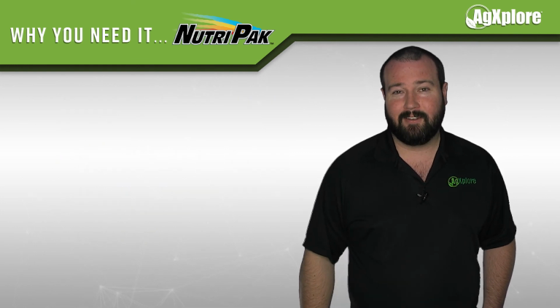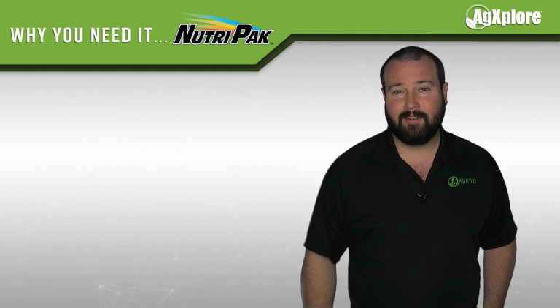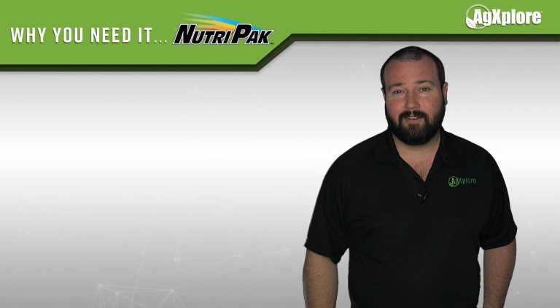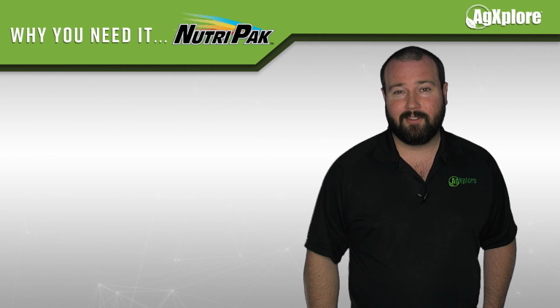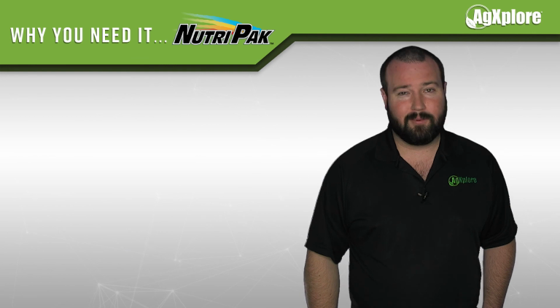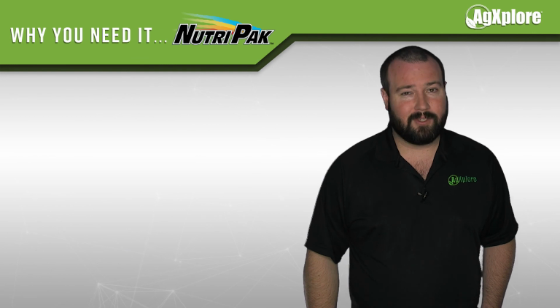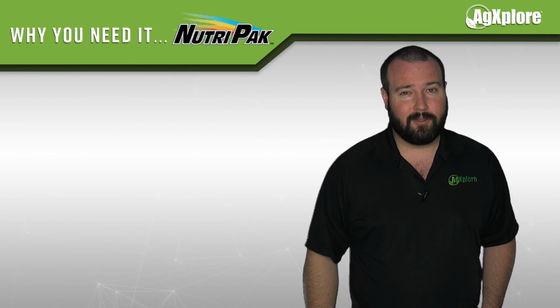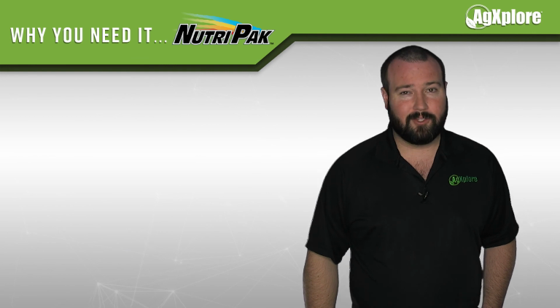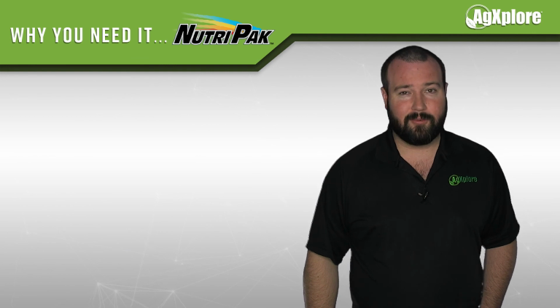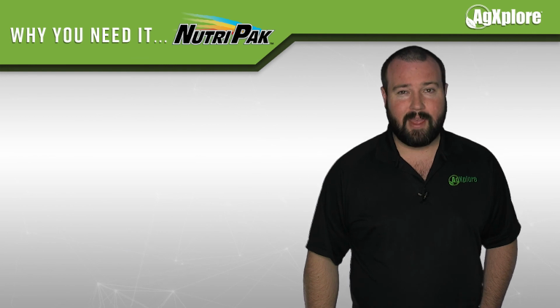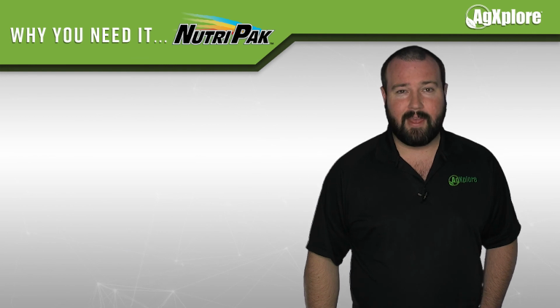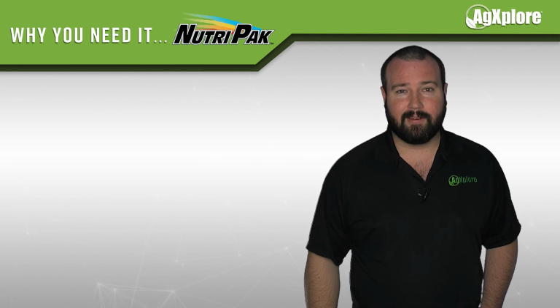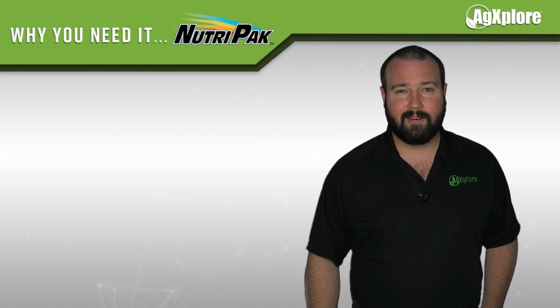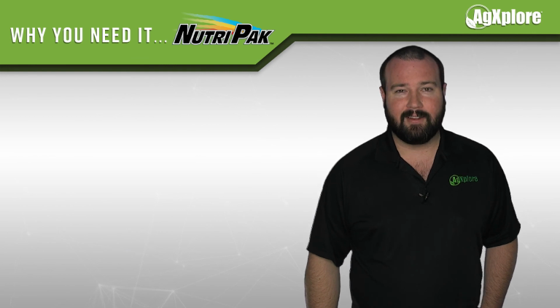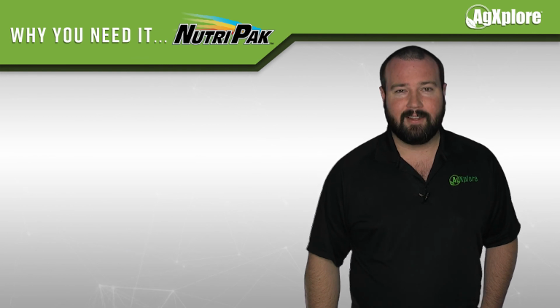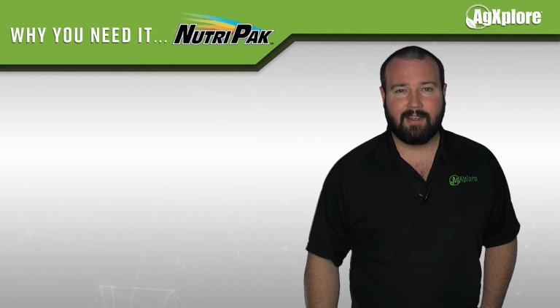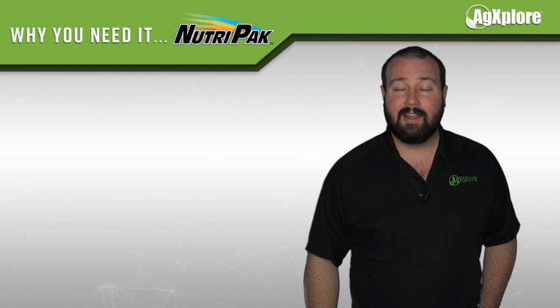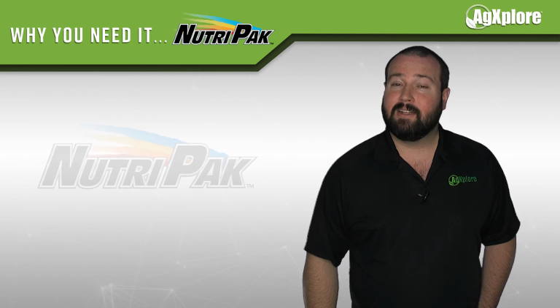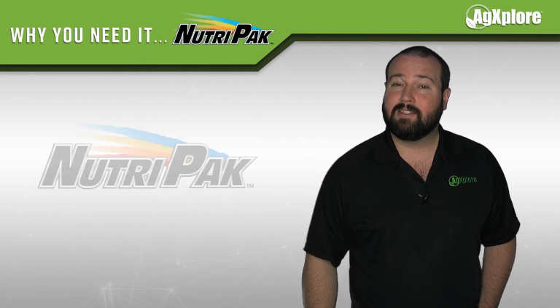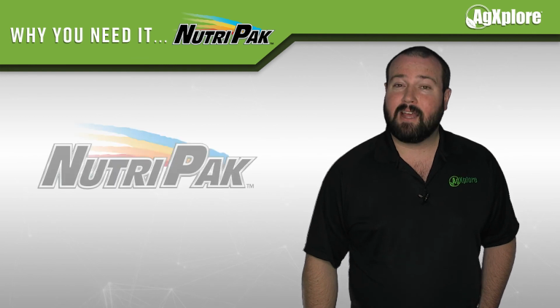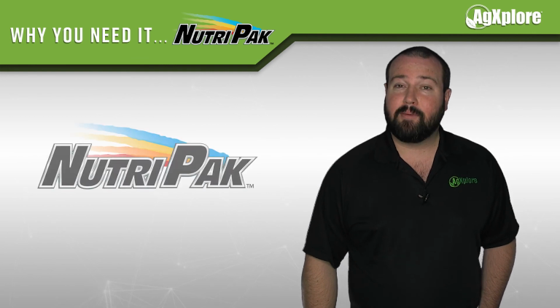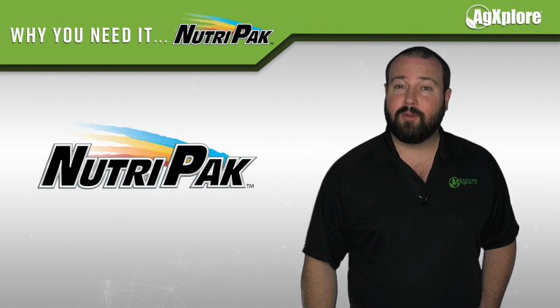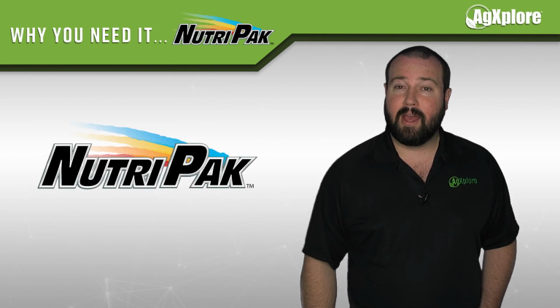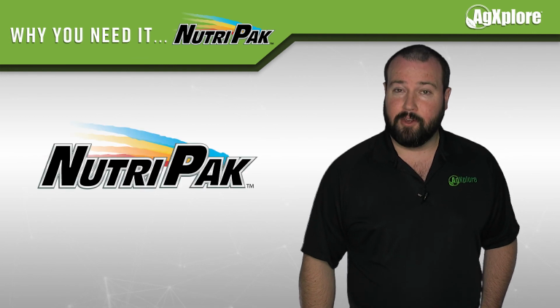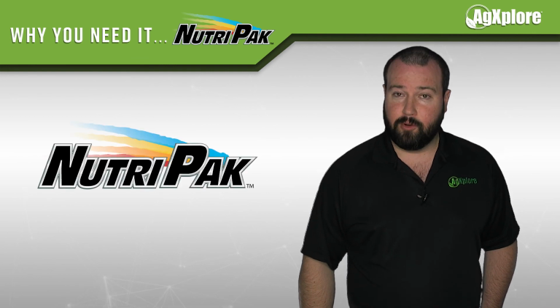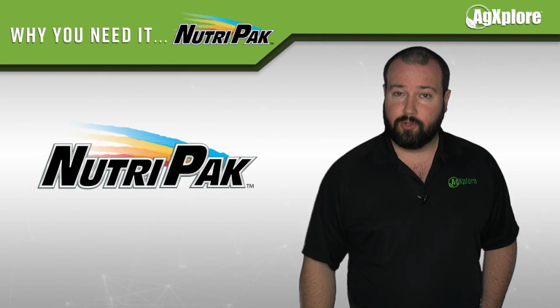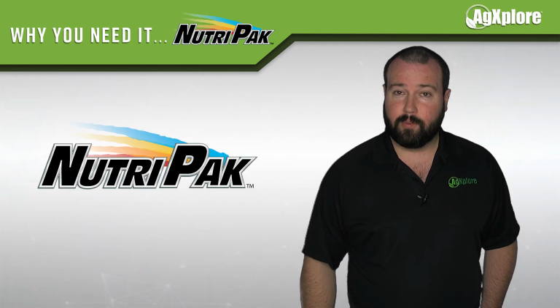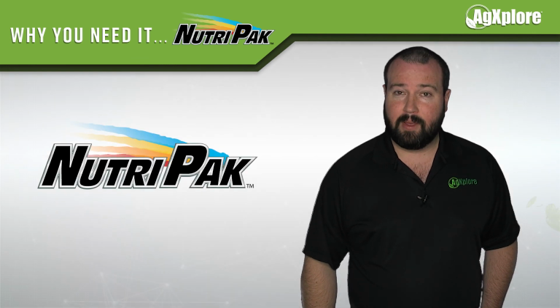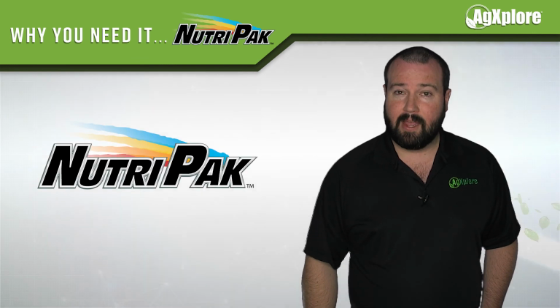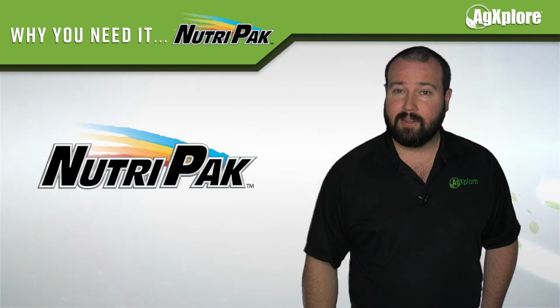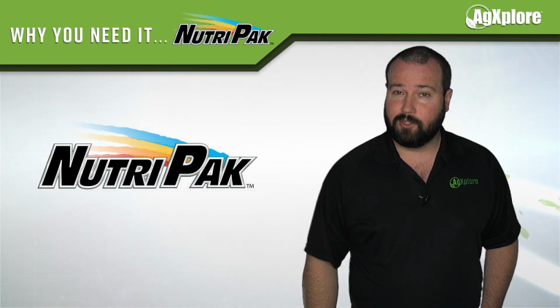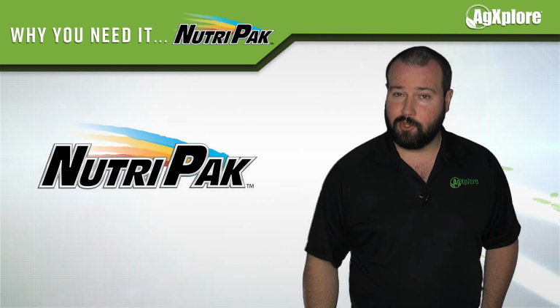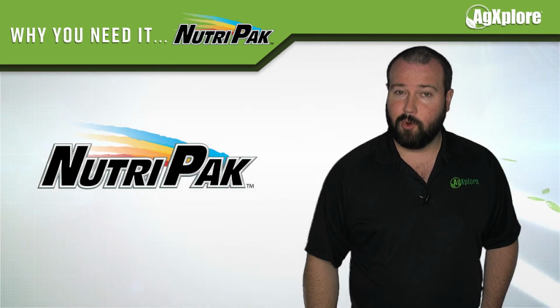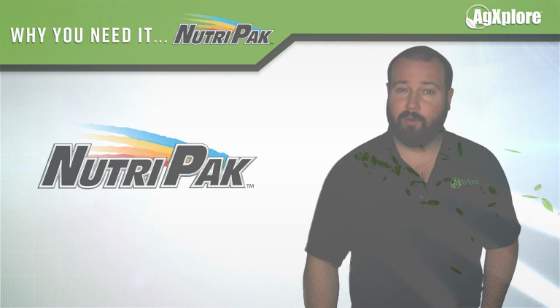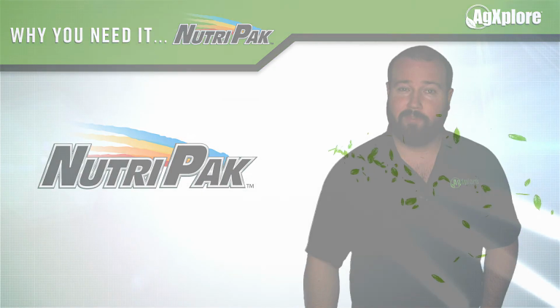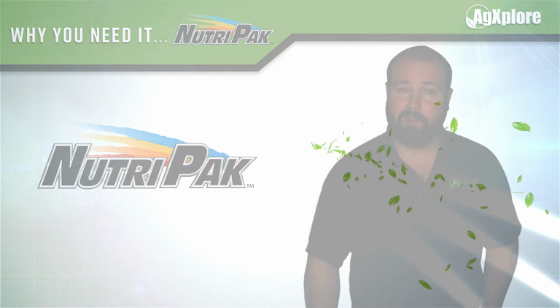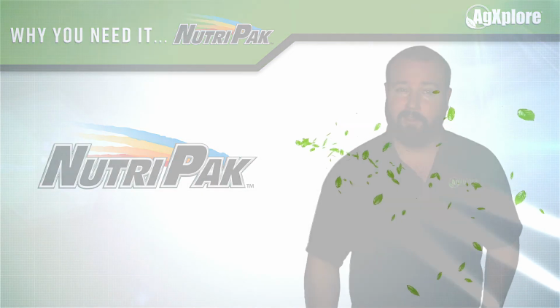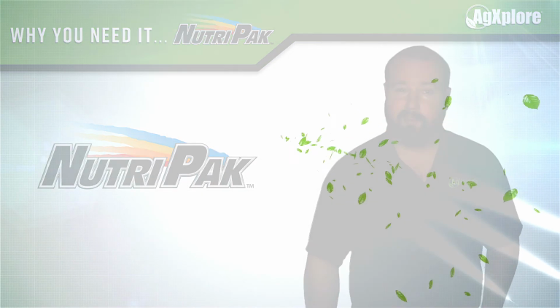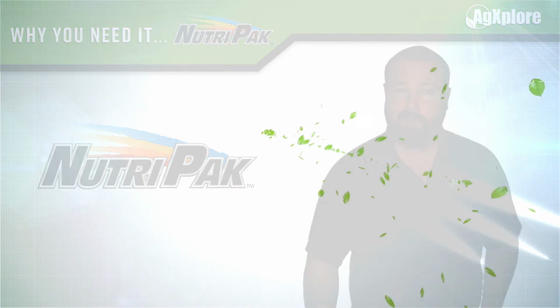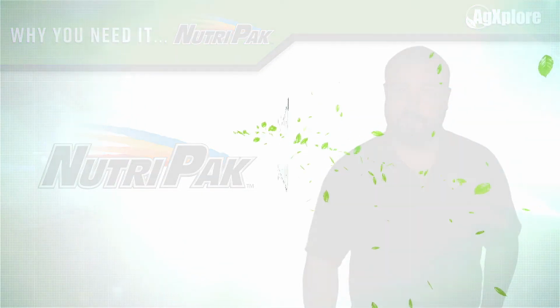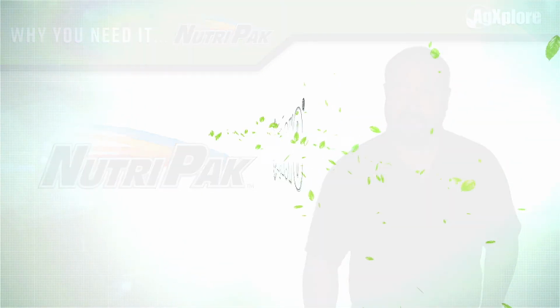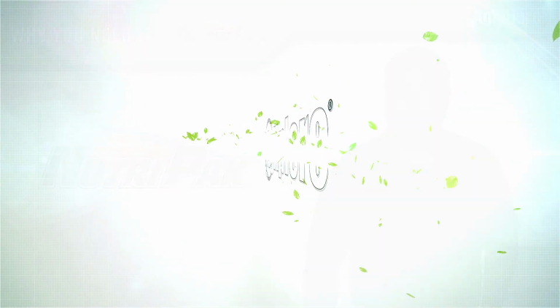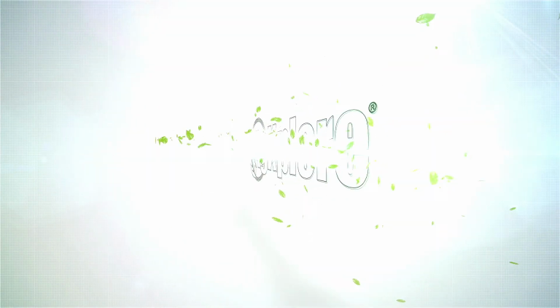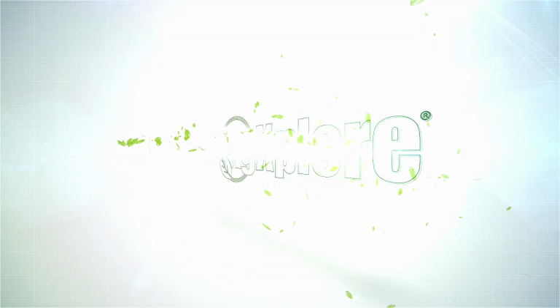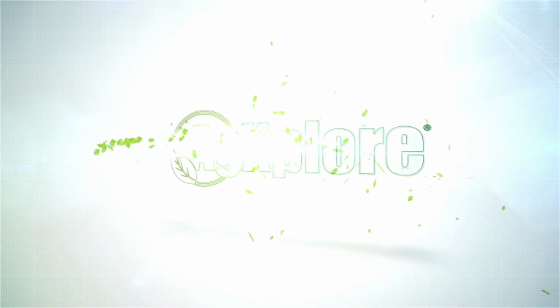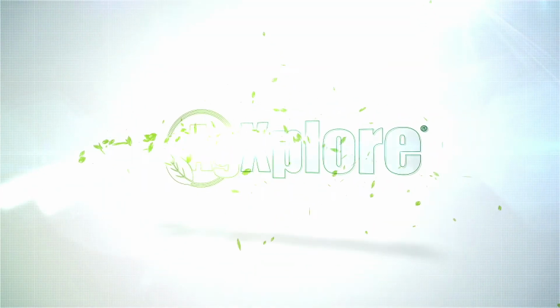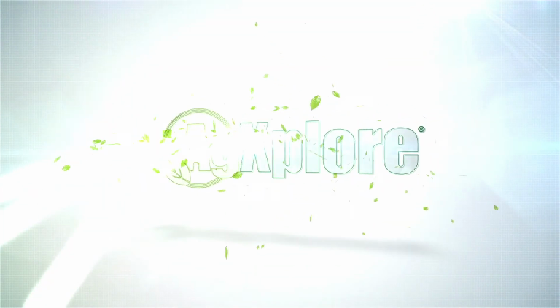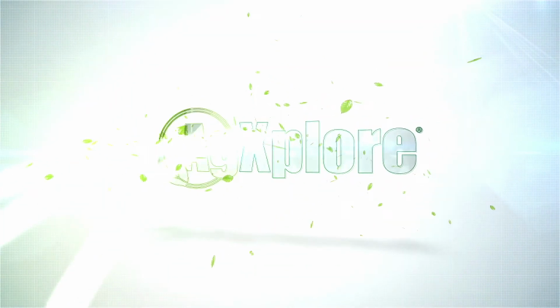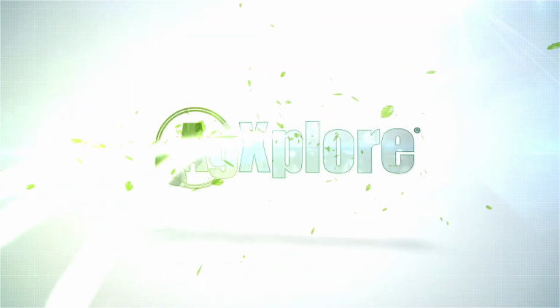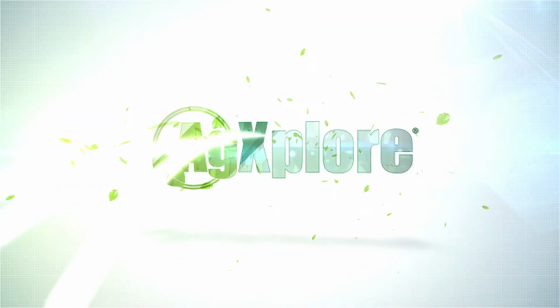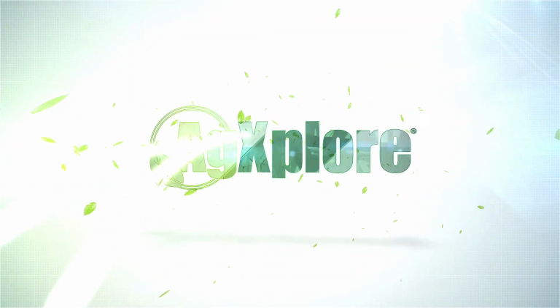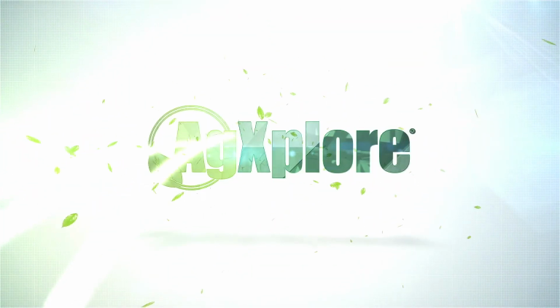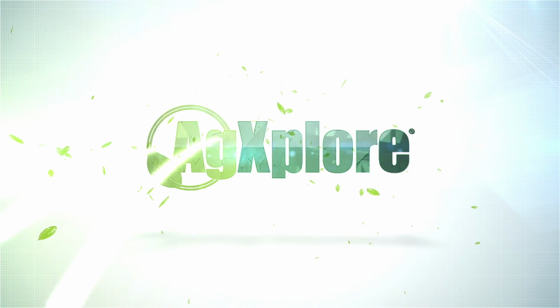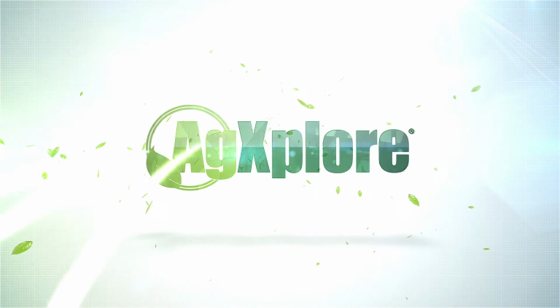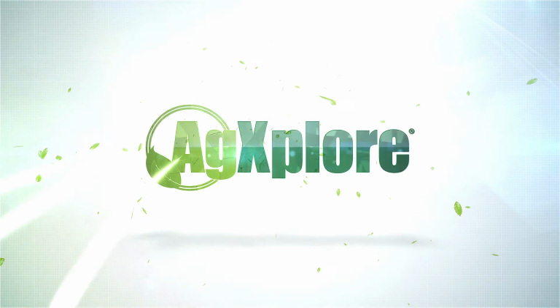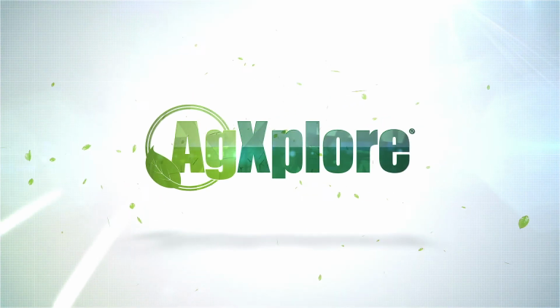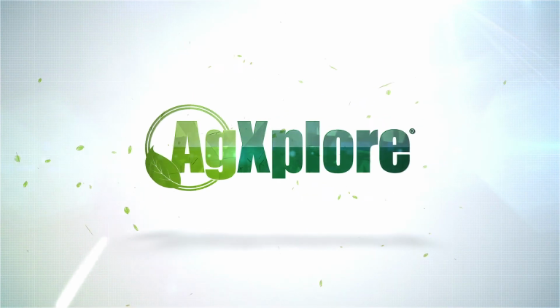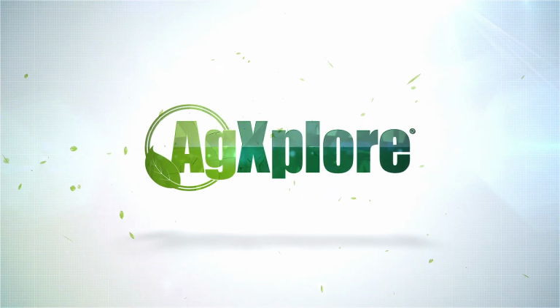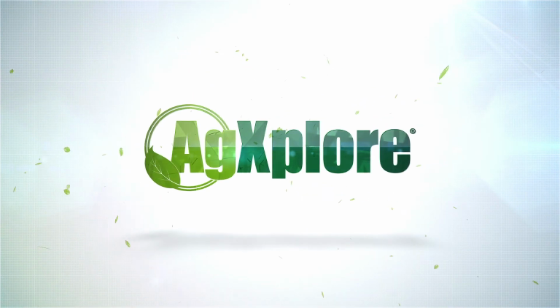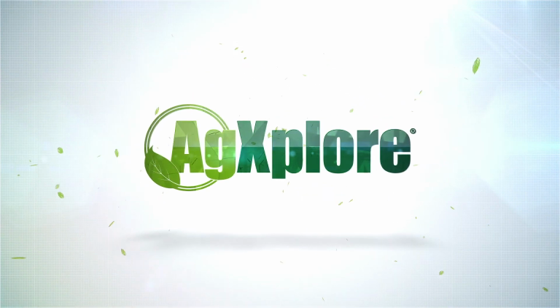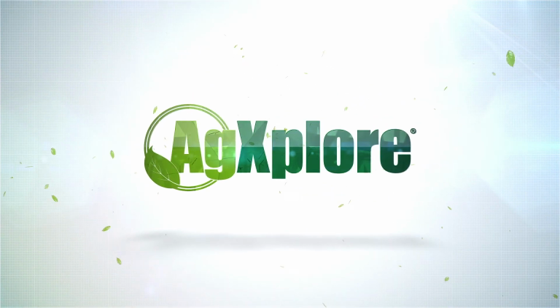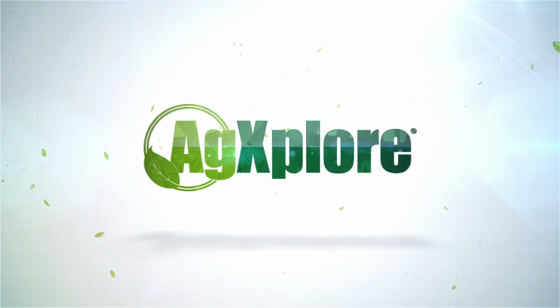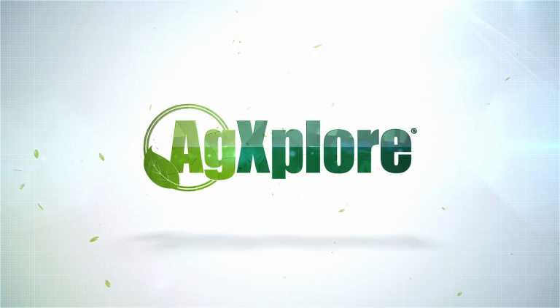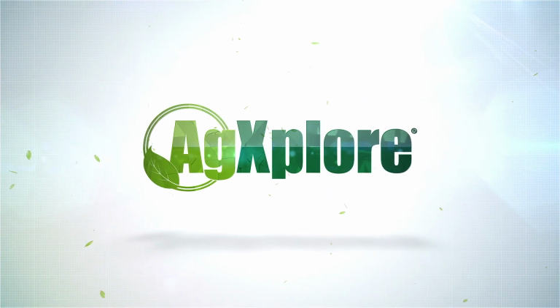The results are in! It's time to add Nutri-Pak to your field. Visit agexplorer.com for more information.